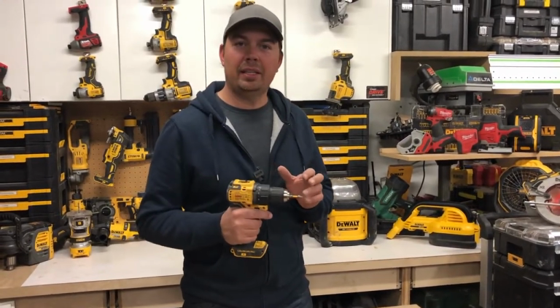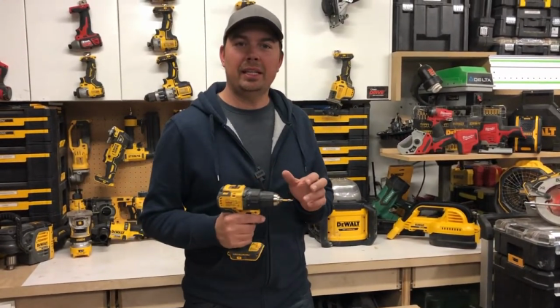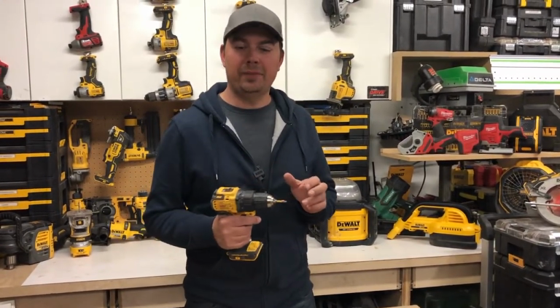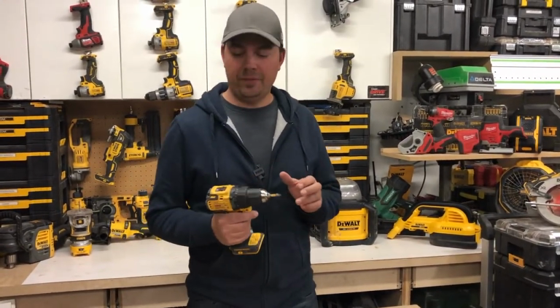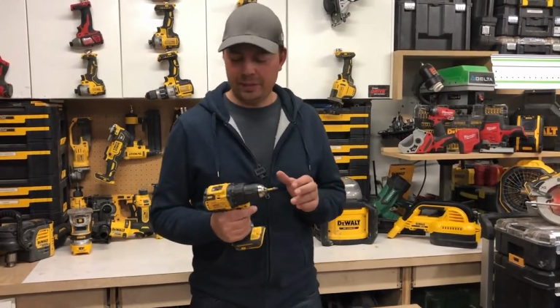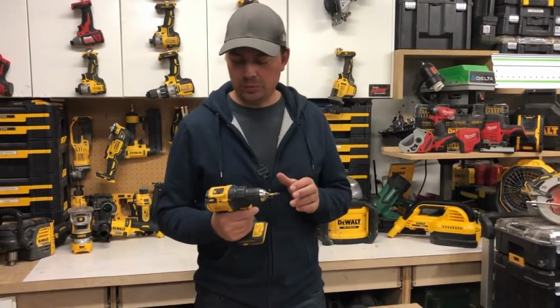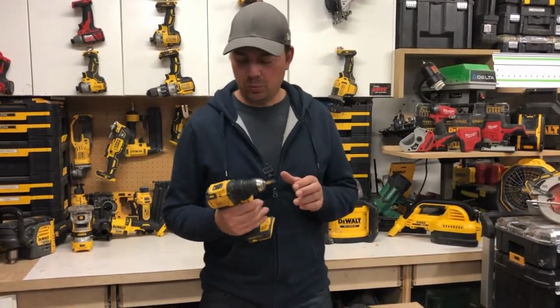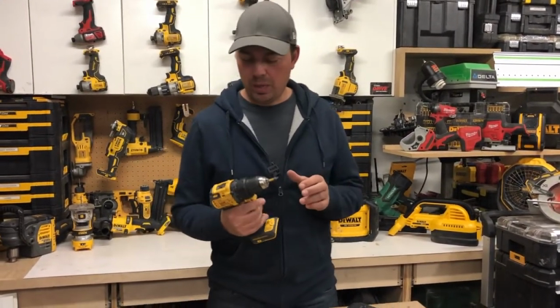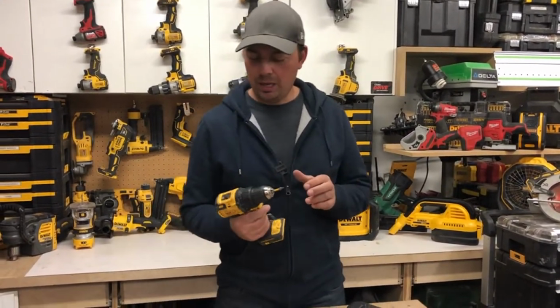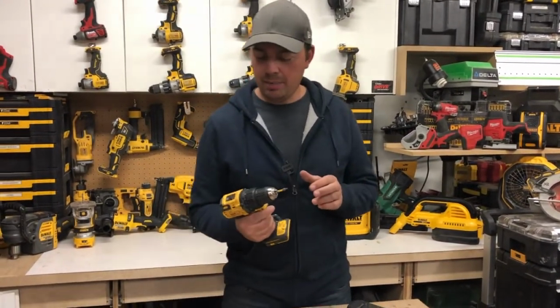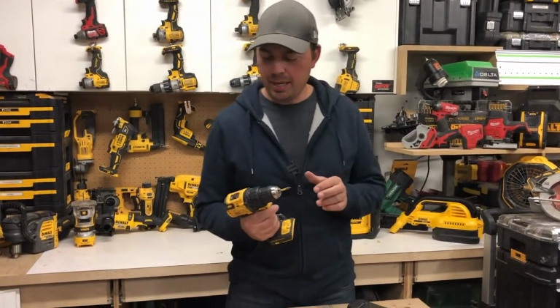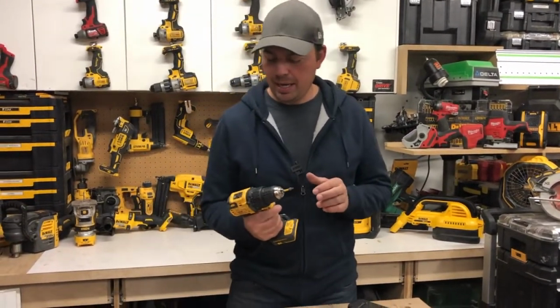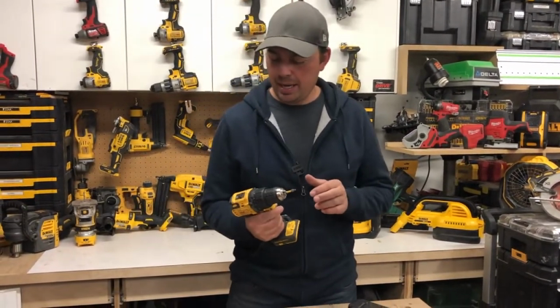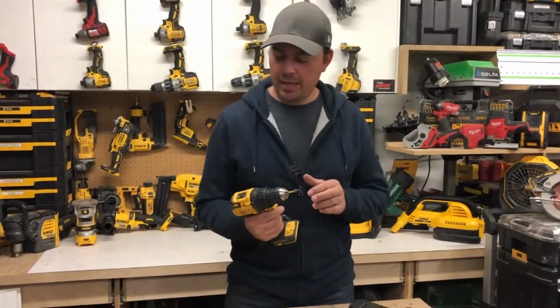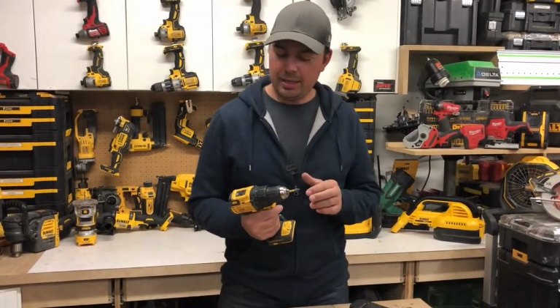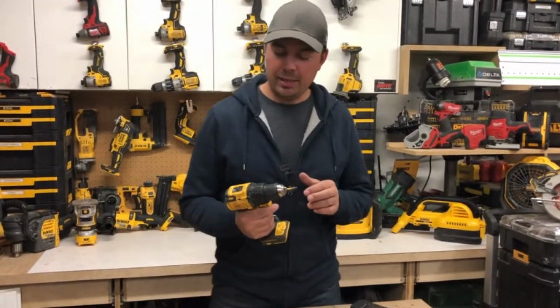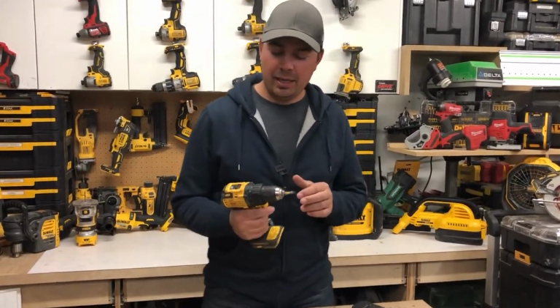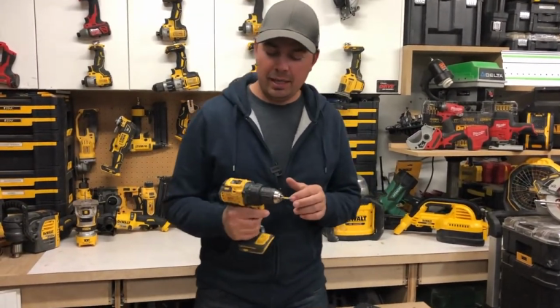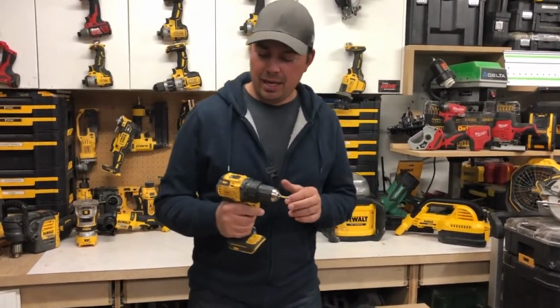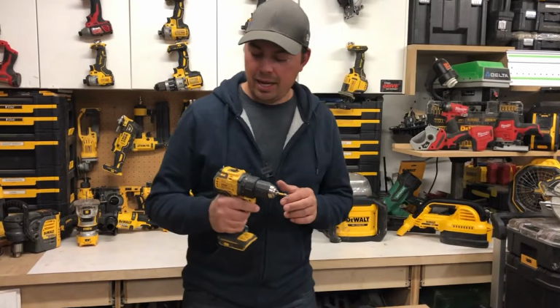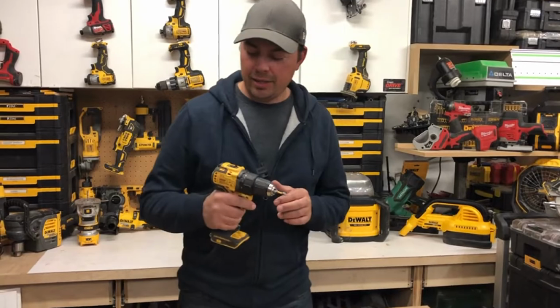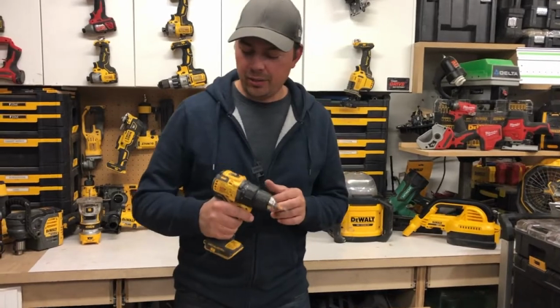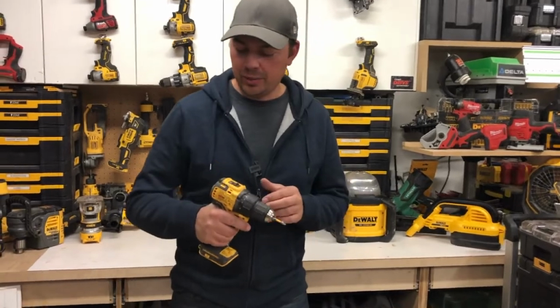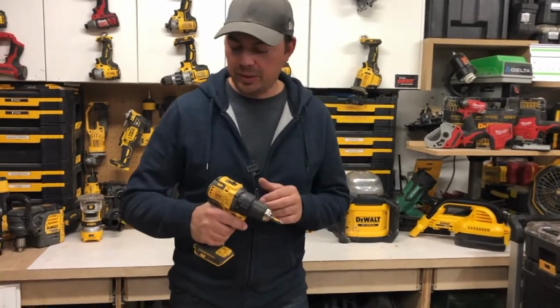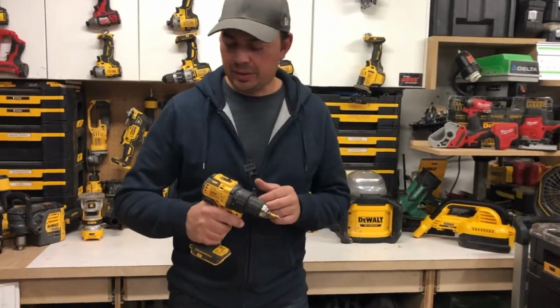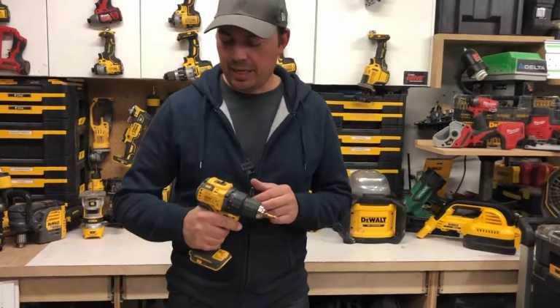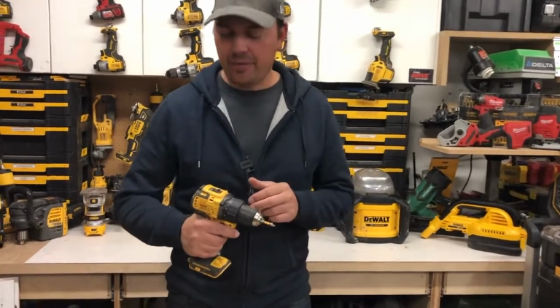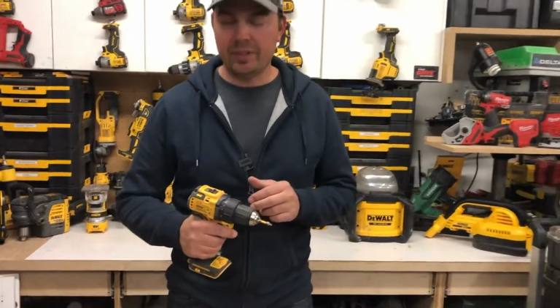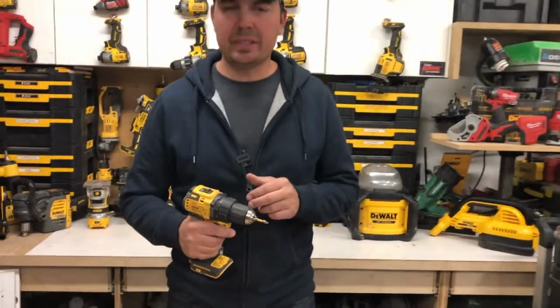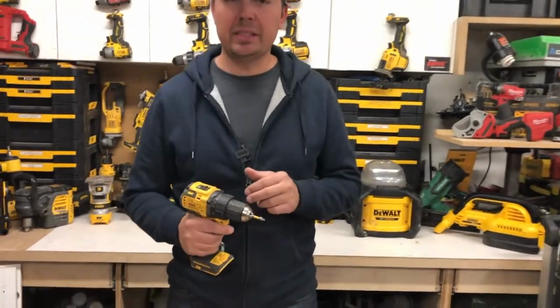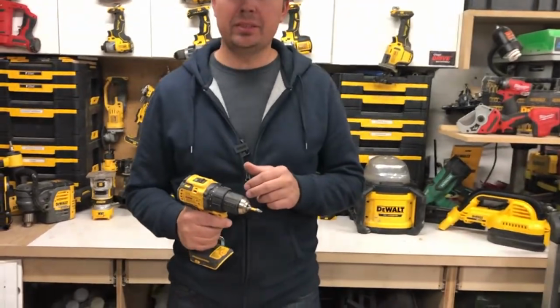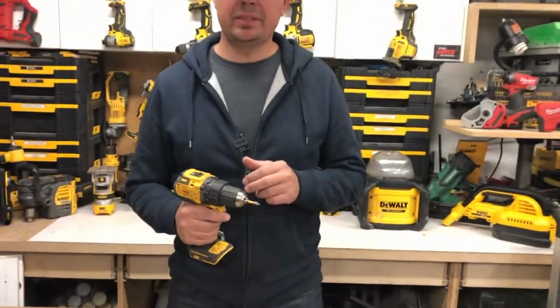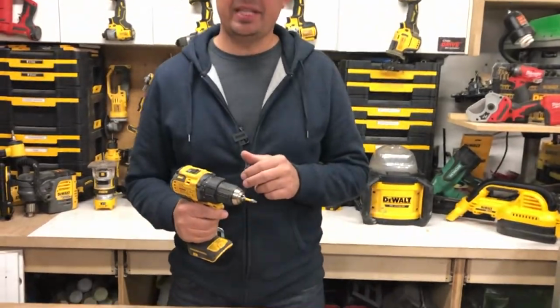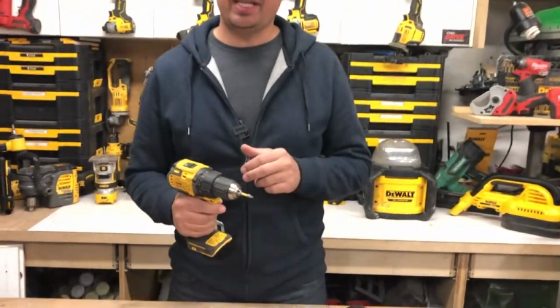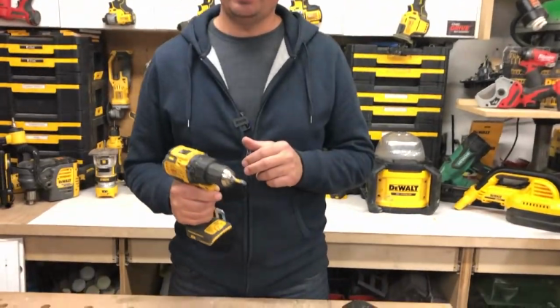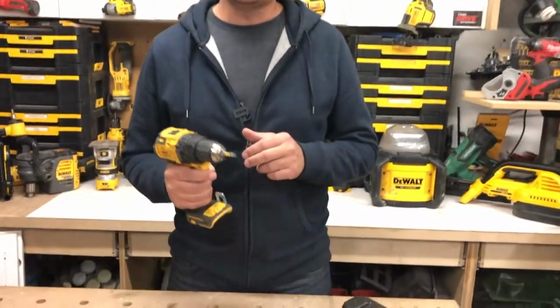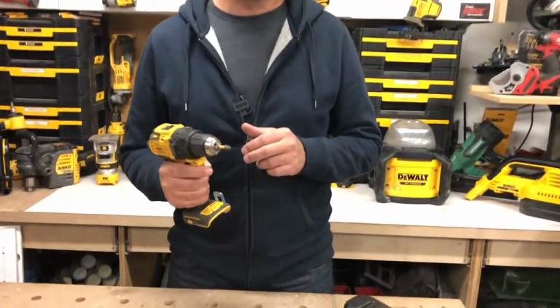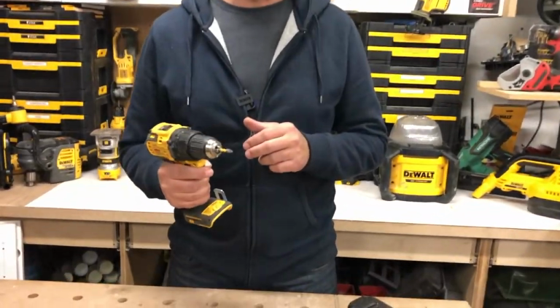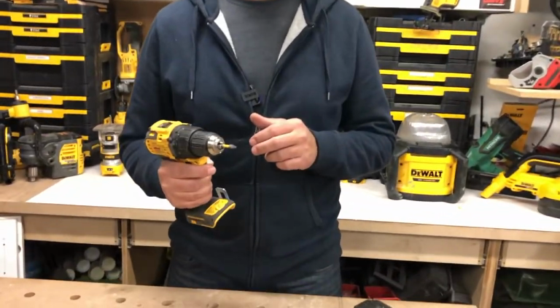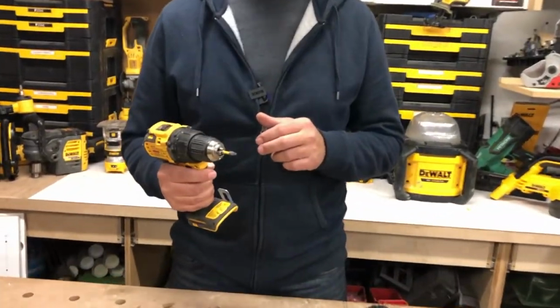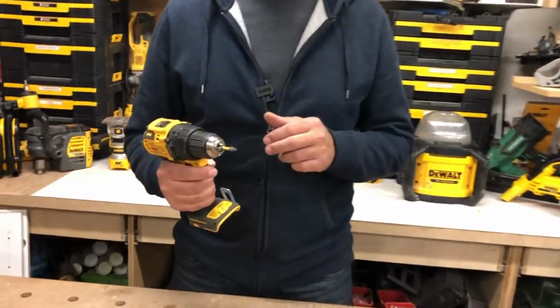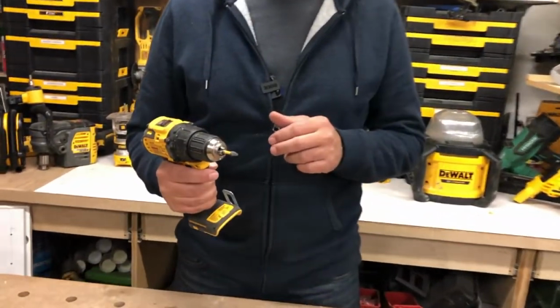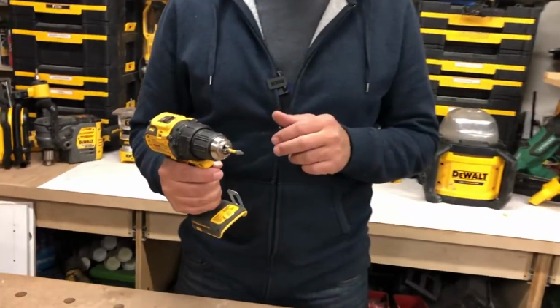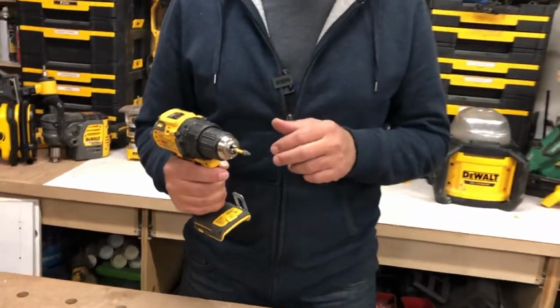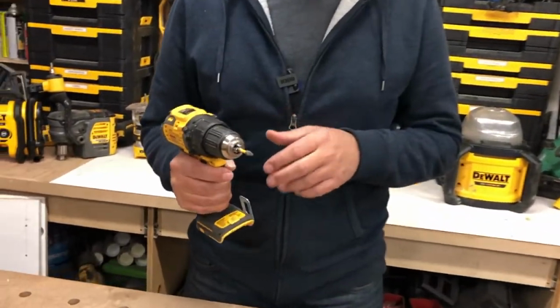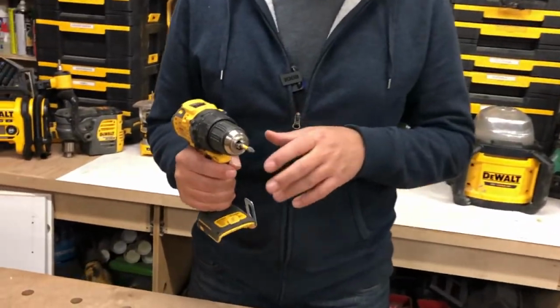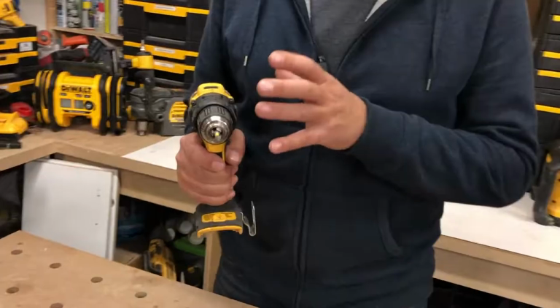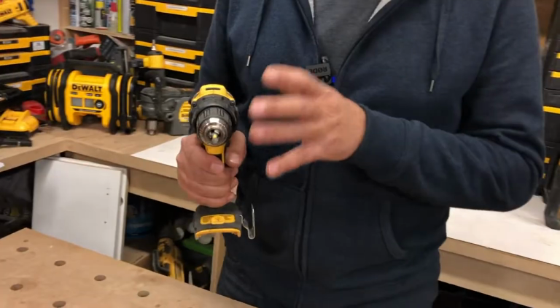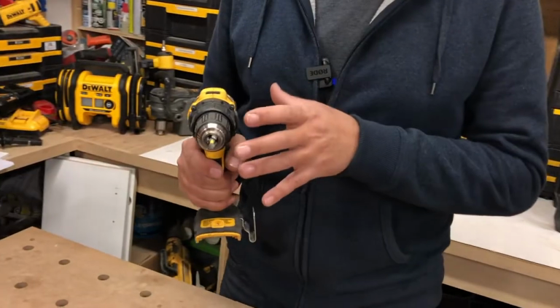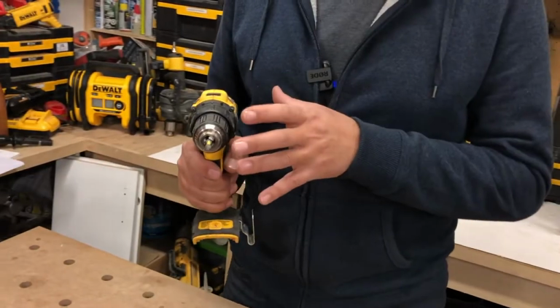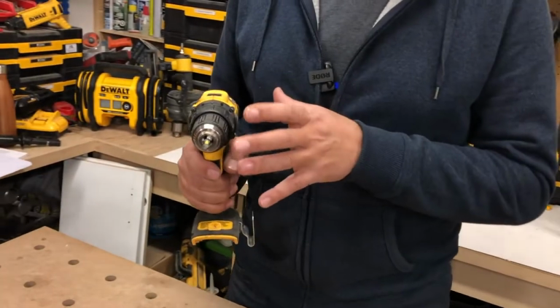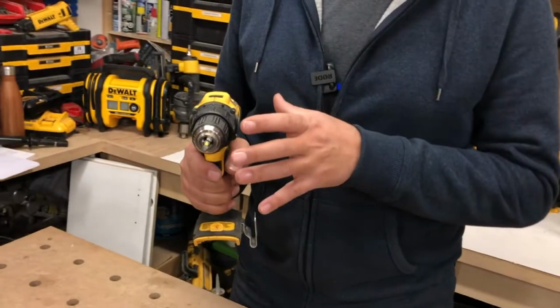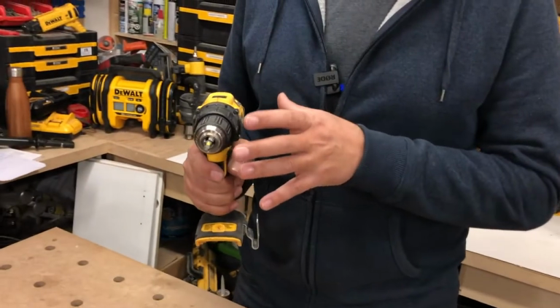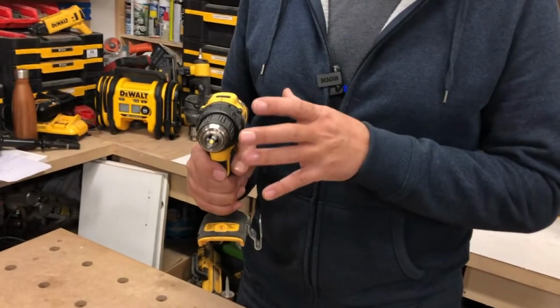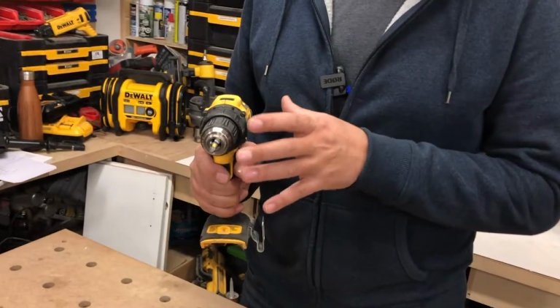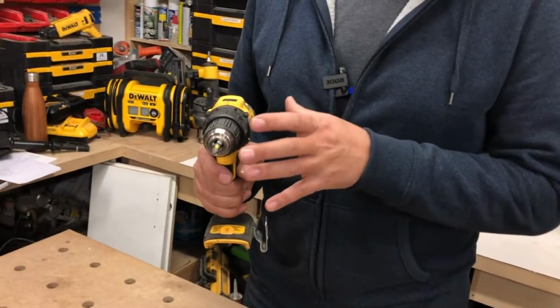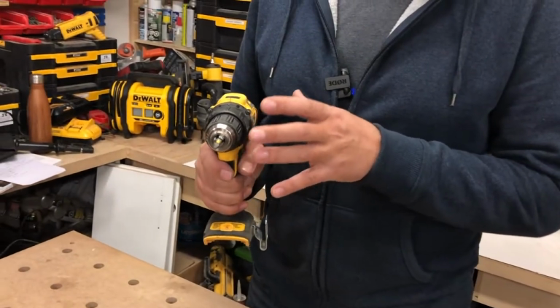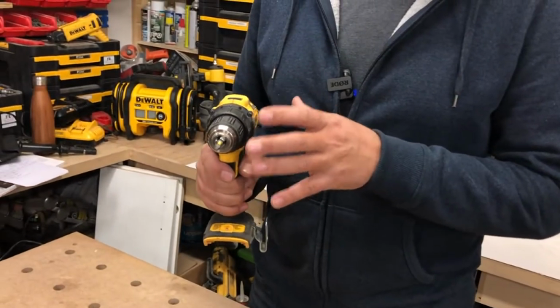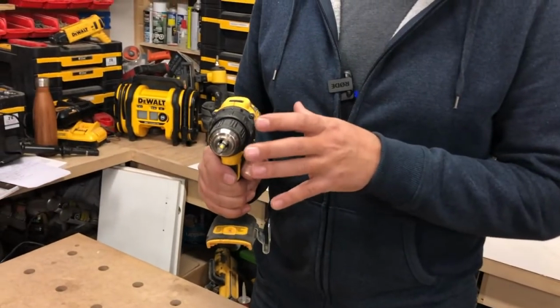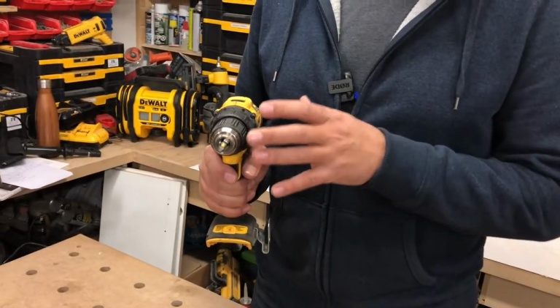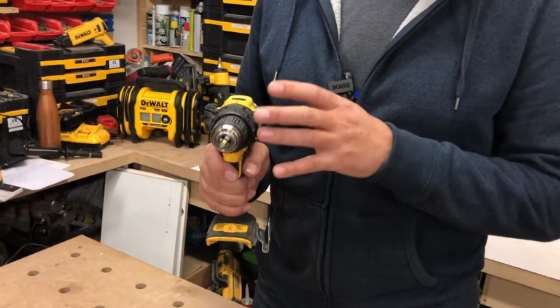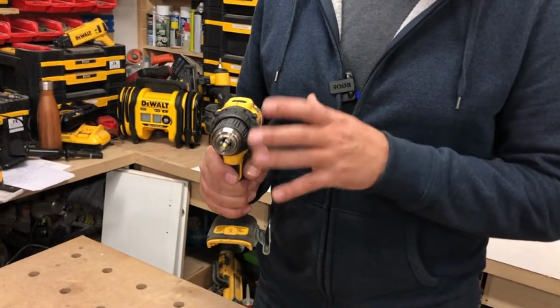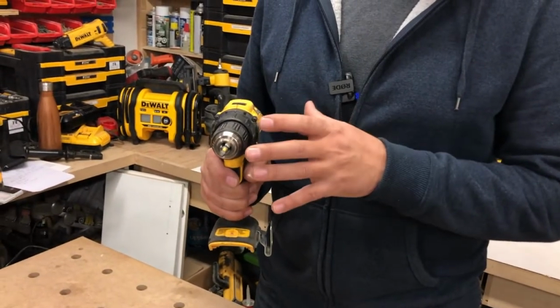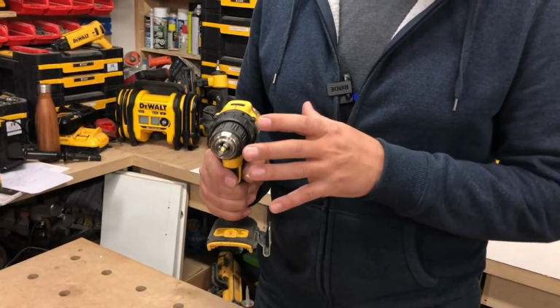It fits well in my hand. I use this every single day. It's nice and light. It definitely gets the job done fast.